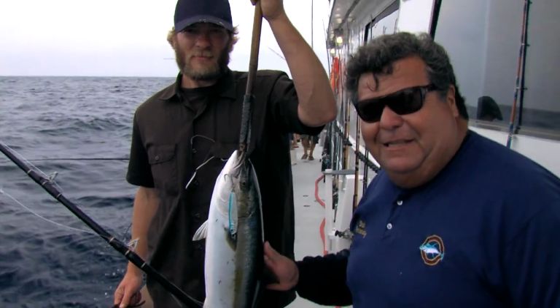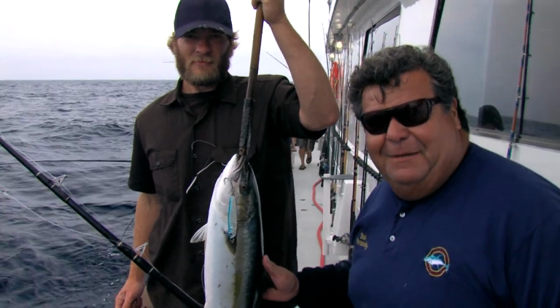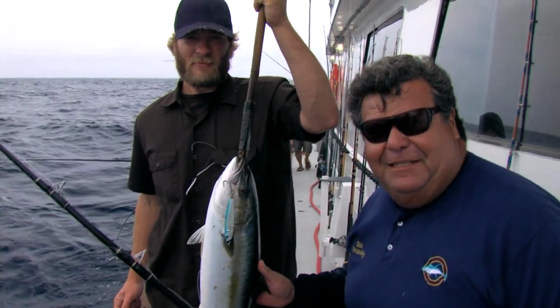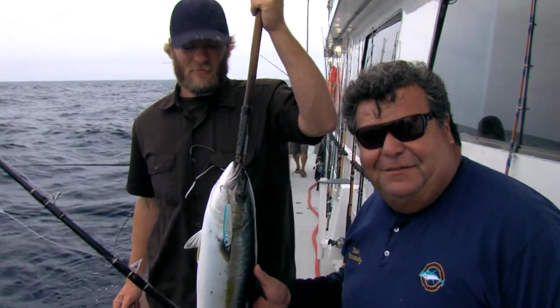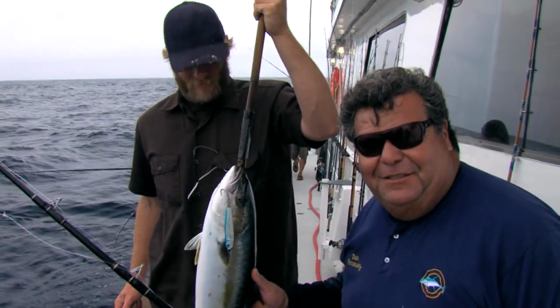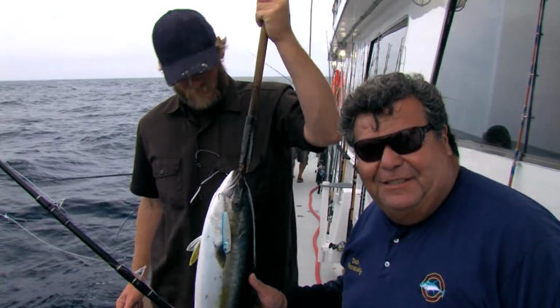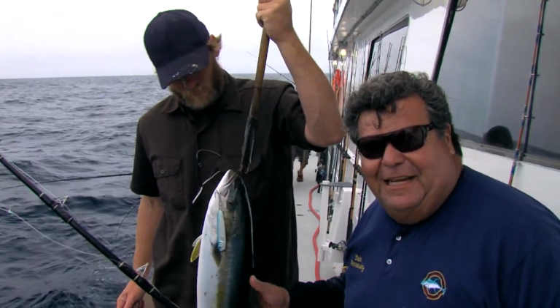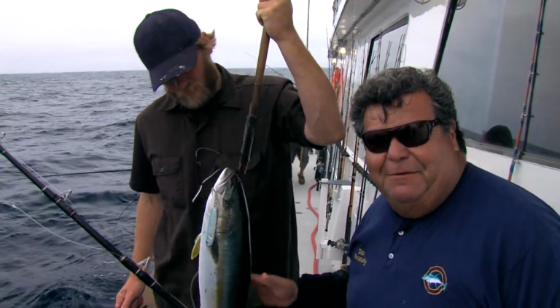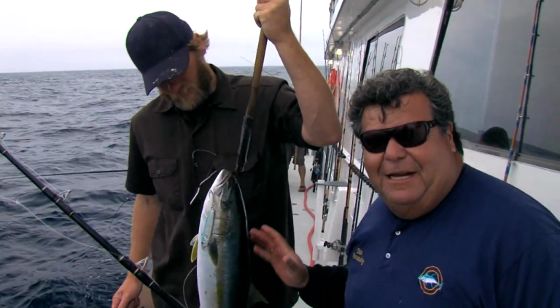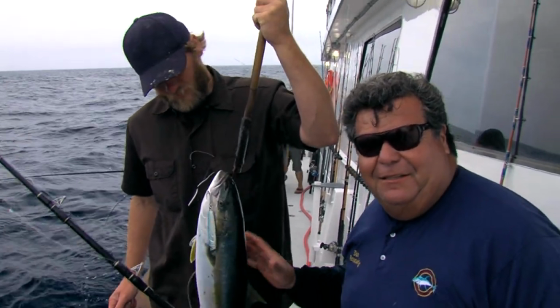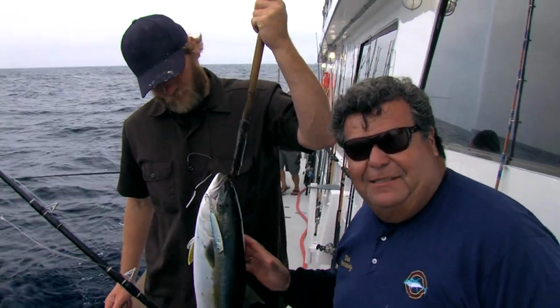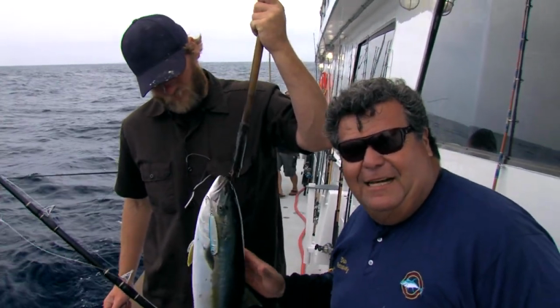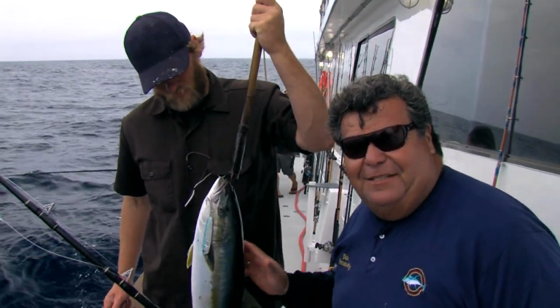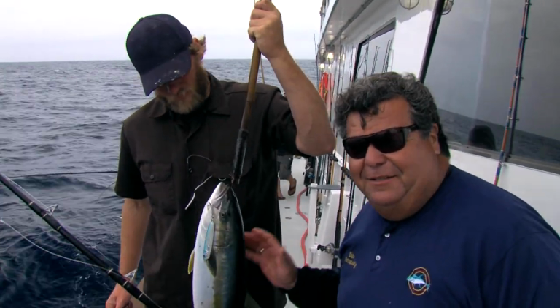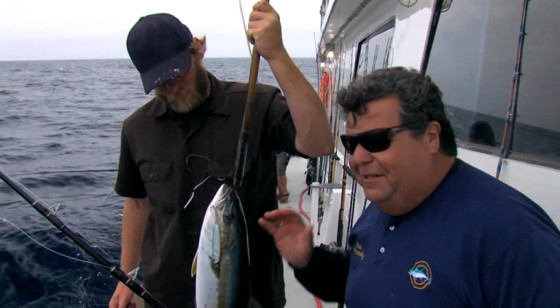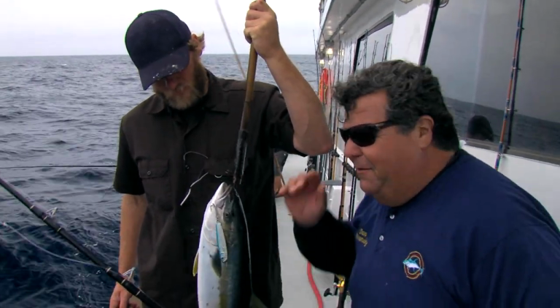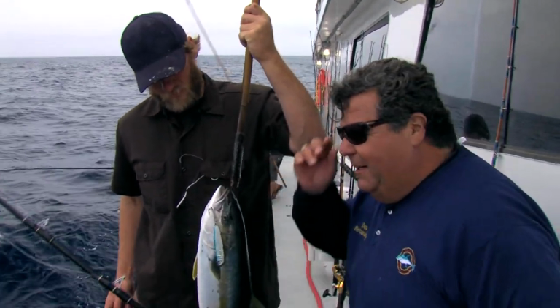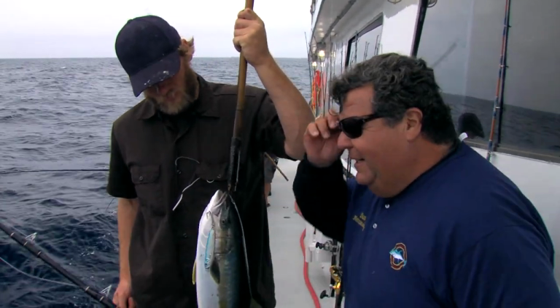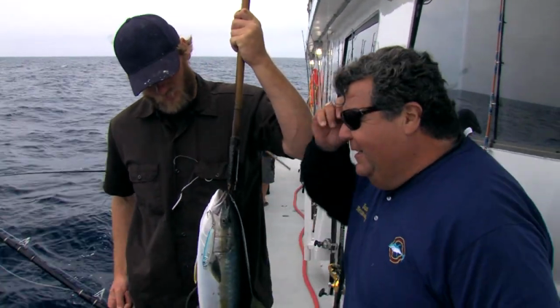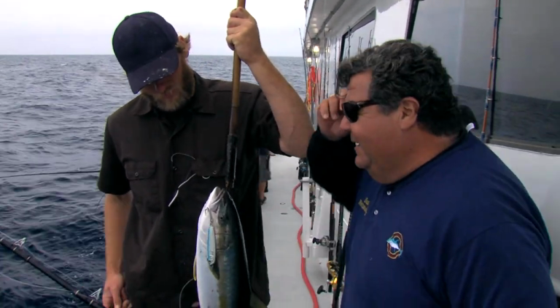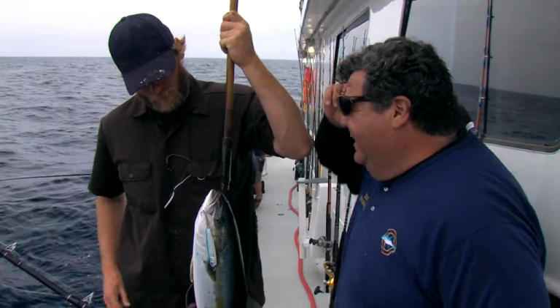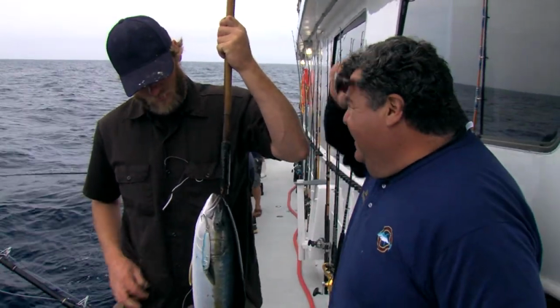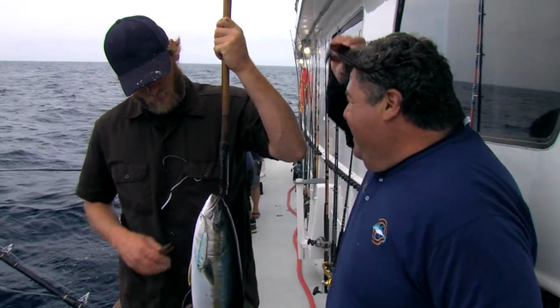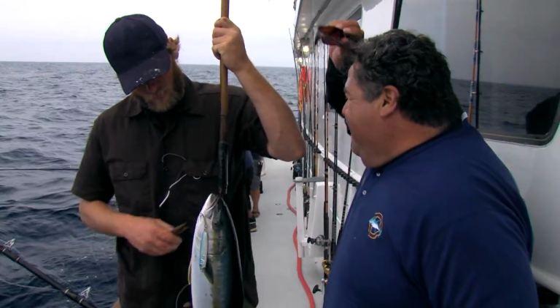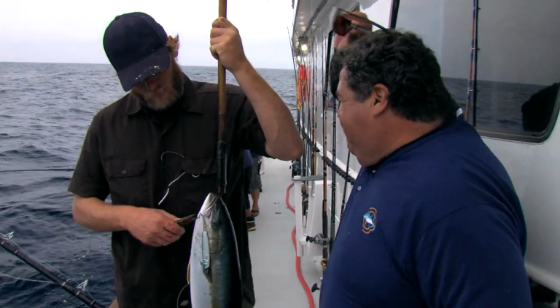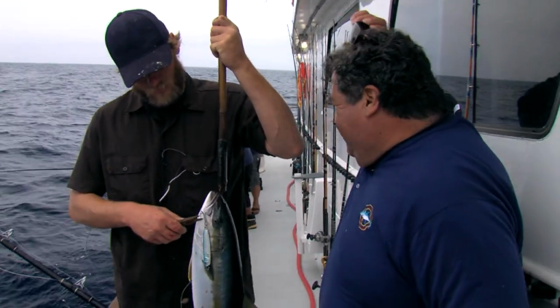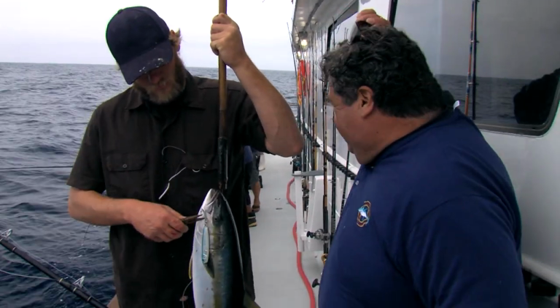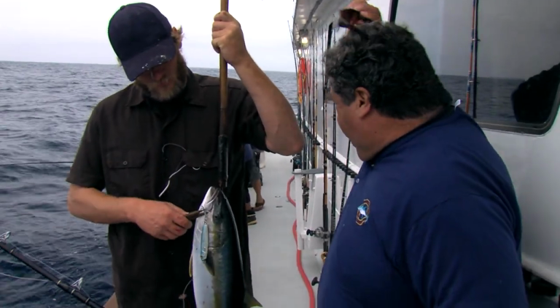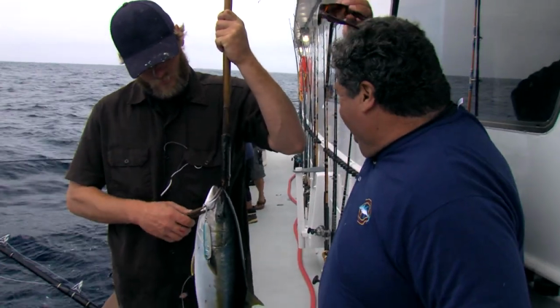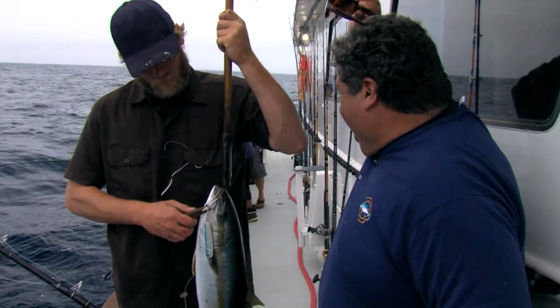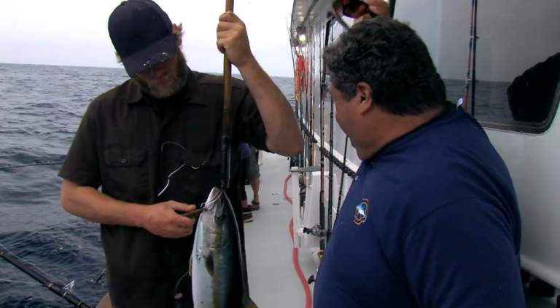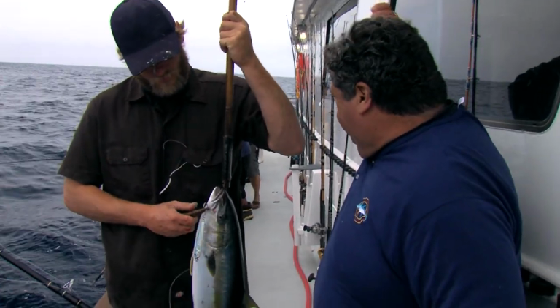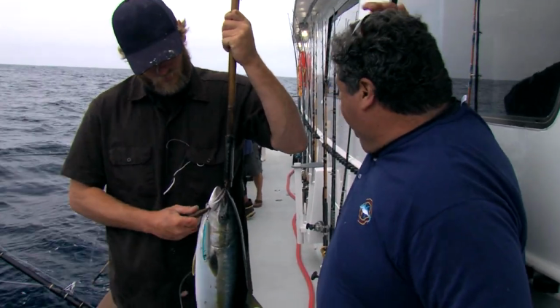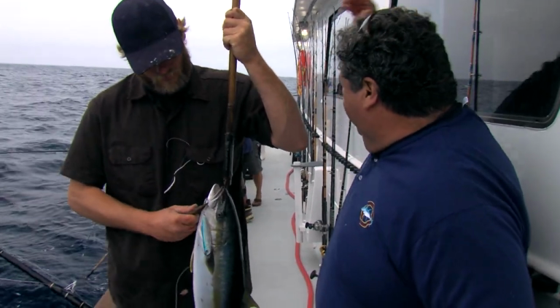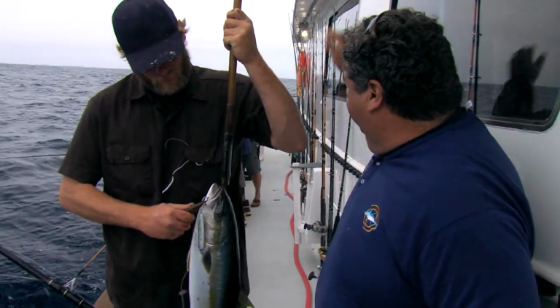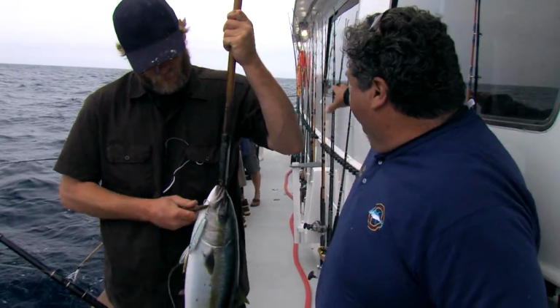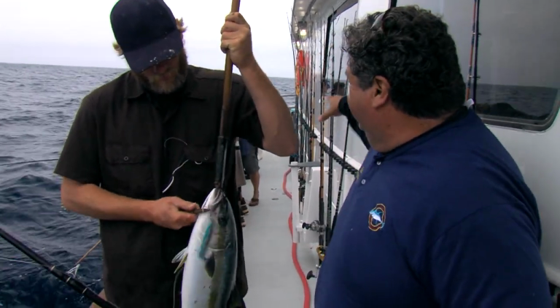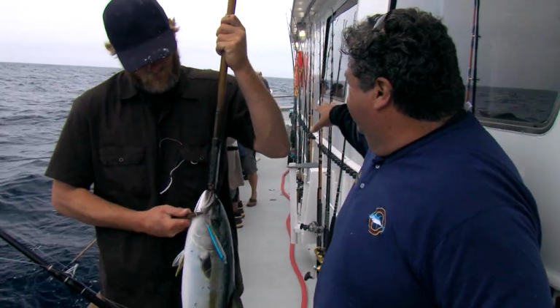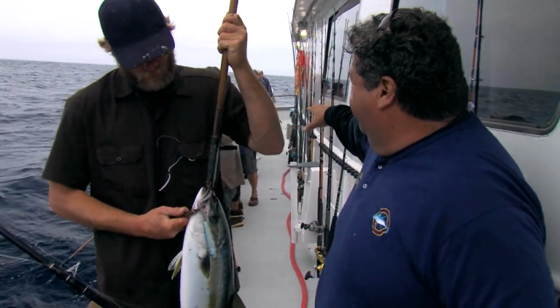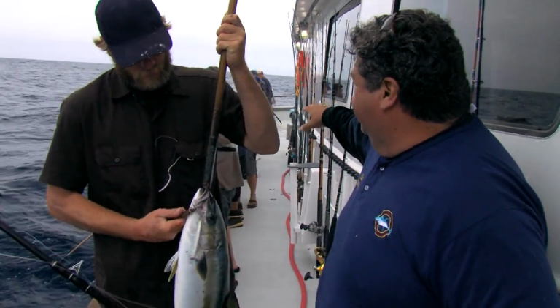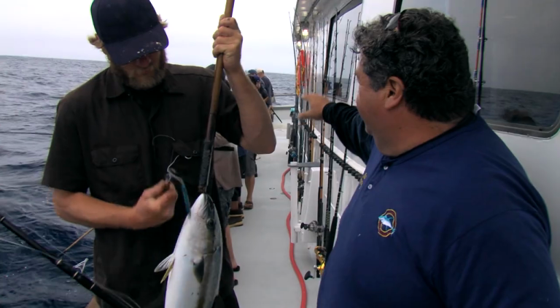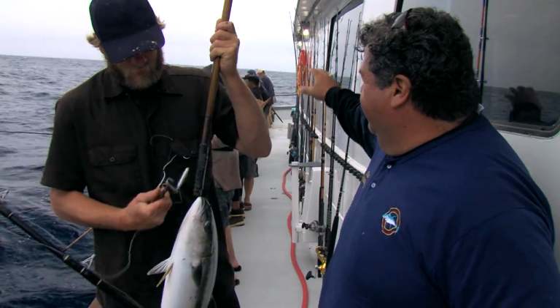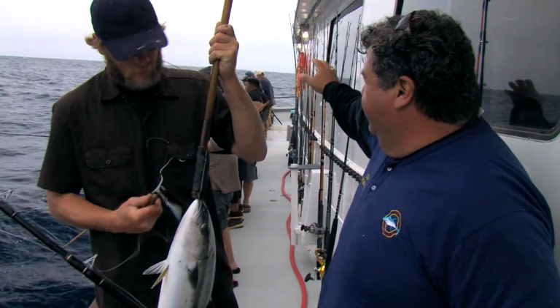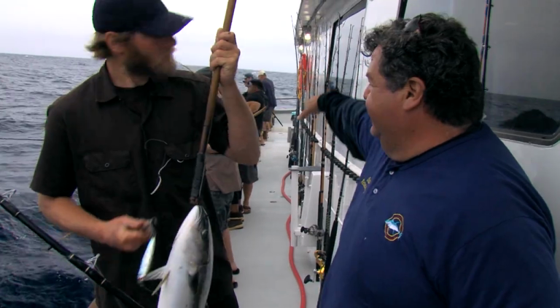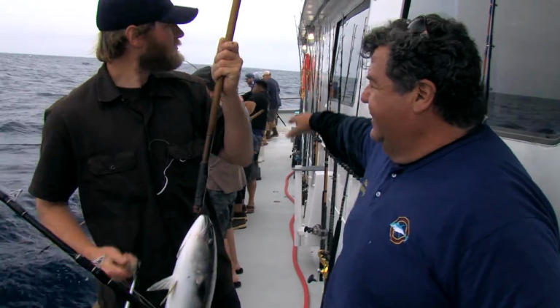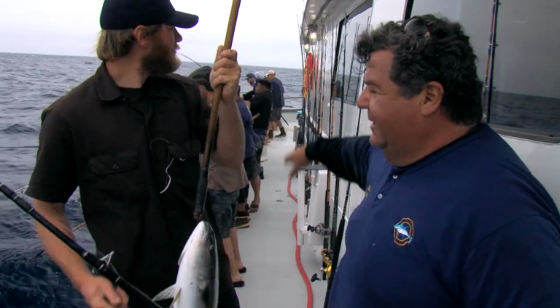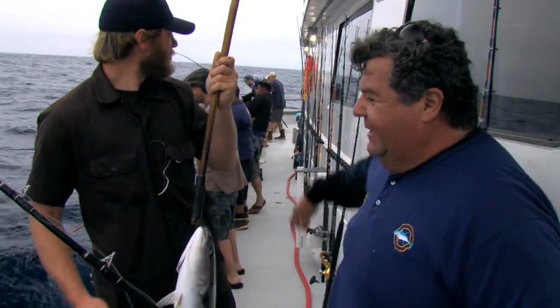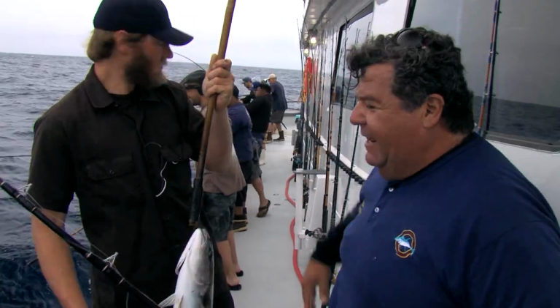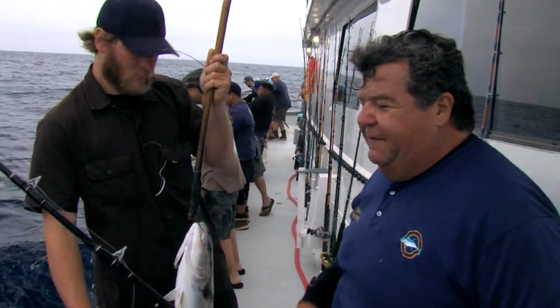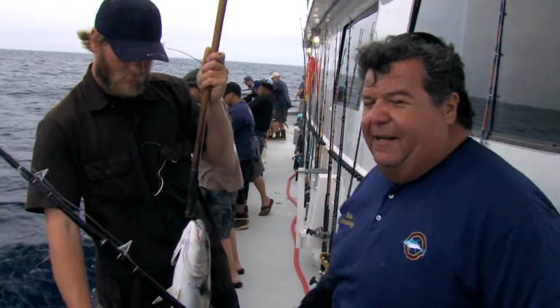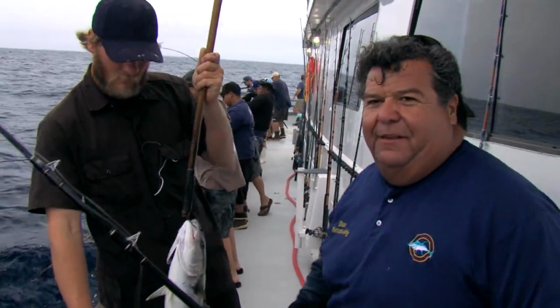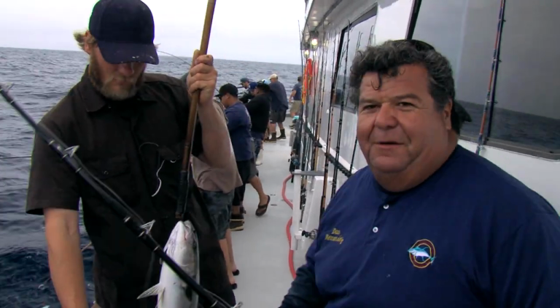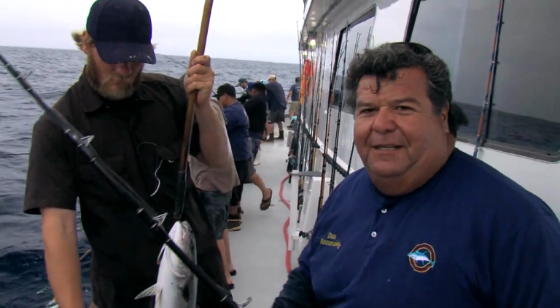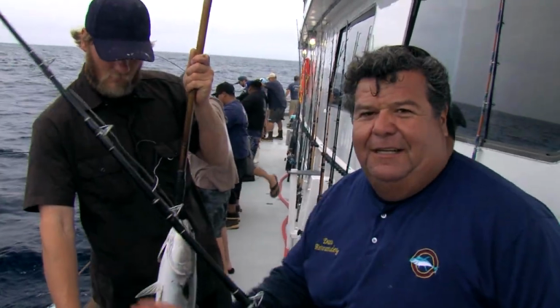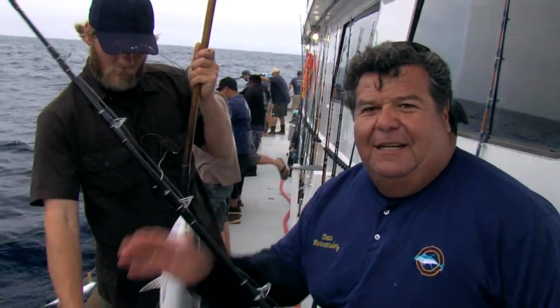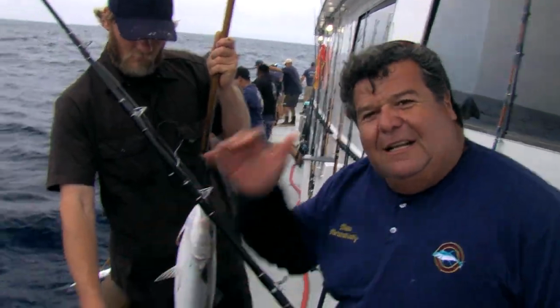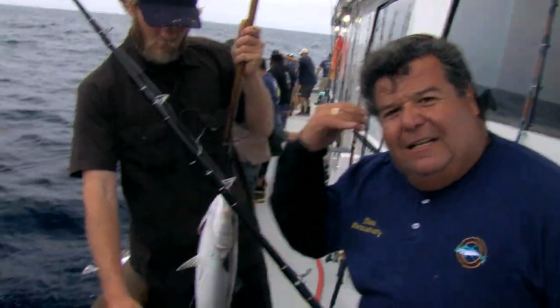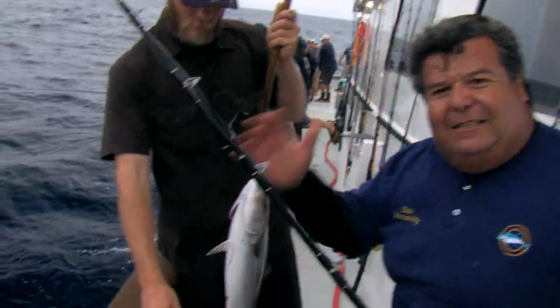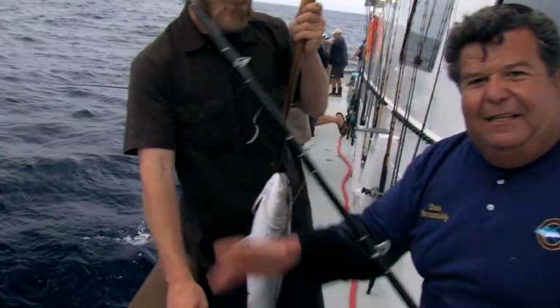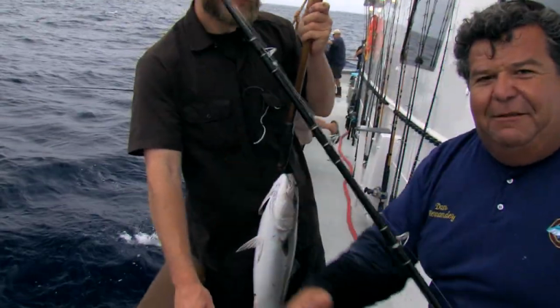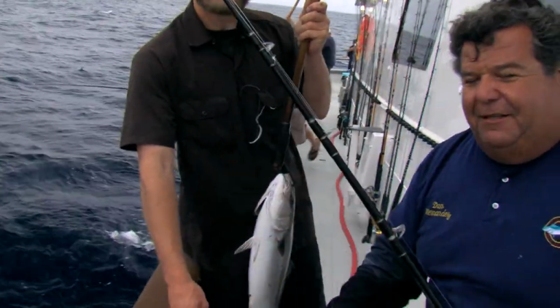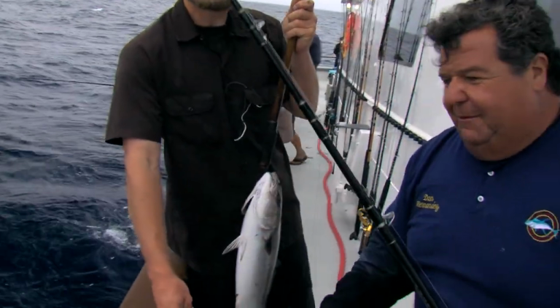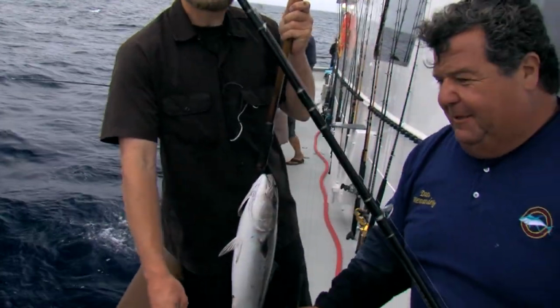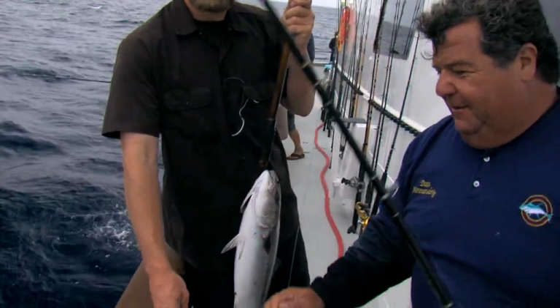Not the biggest fish of the day — we got those nice tuna already, but it's pretty good. We got five, six fish going. Chris is going to gaff another one. Let's see what they're up to.